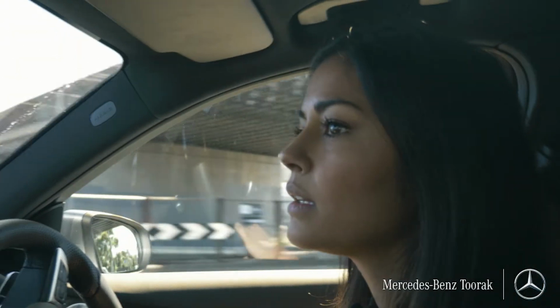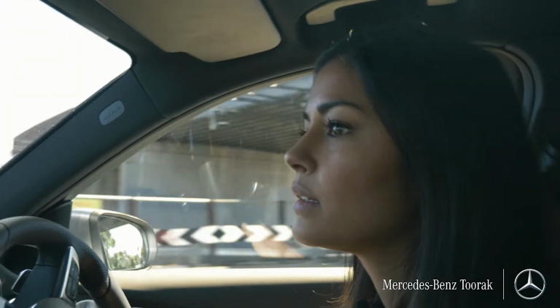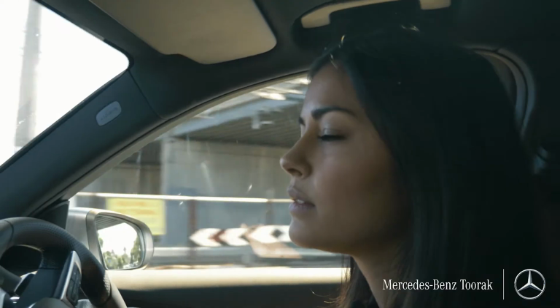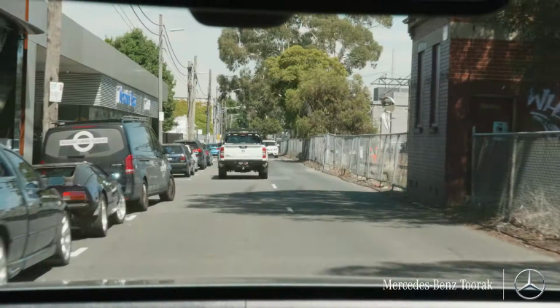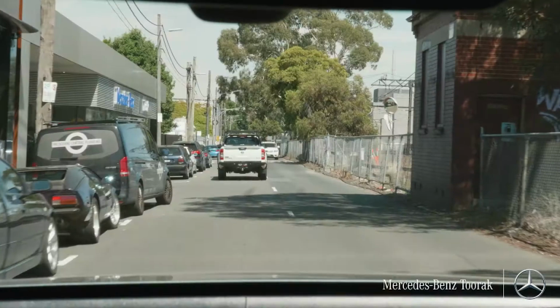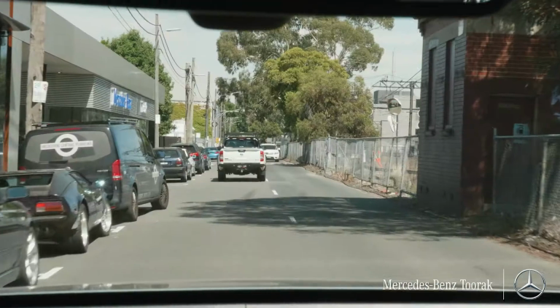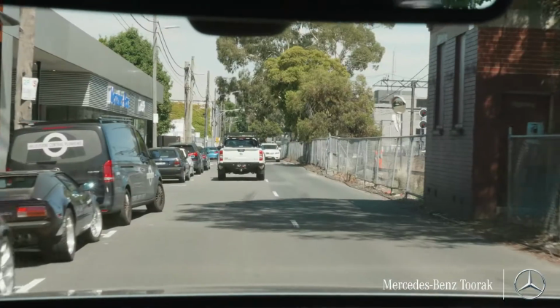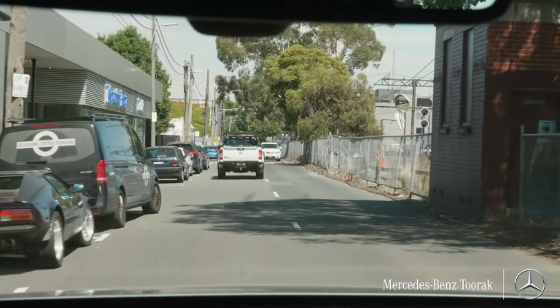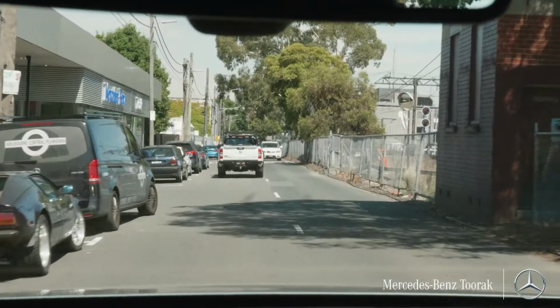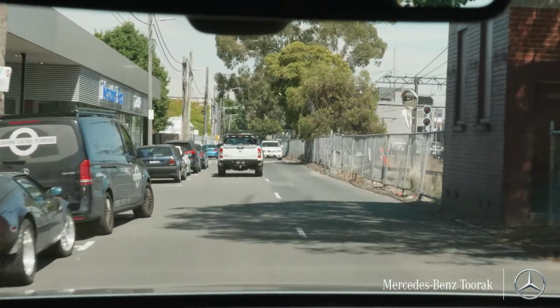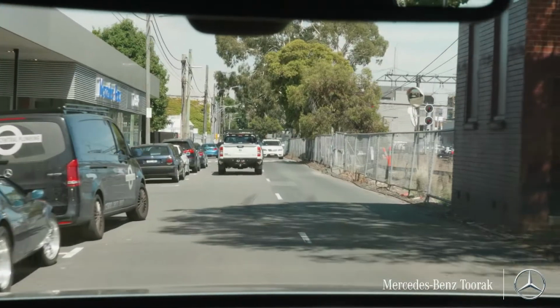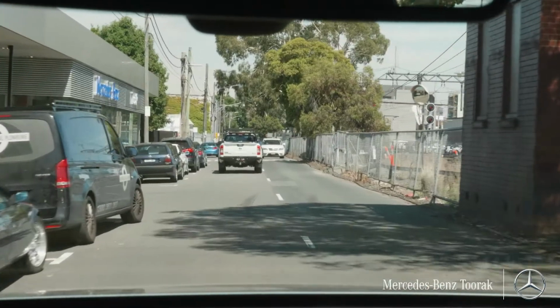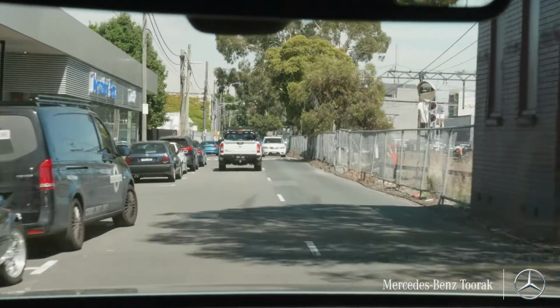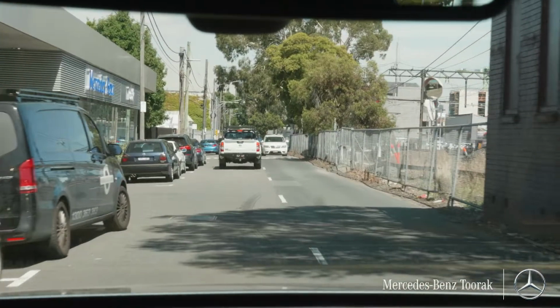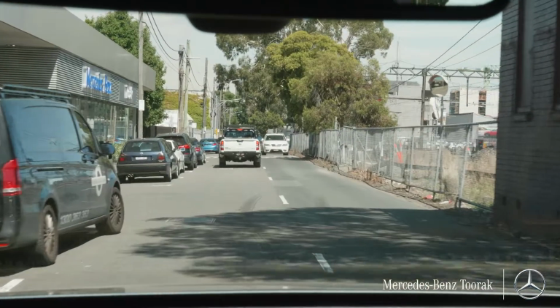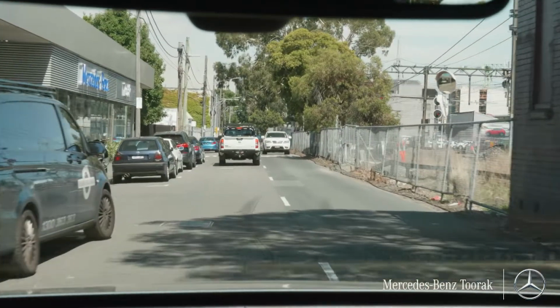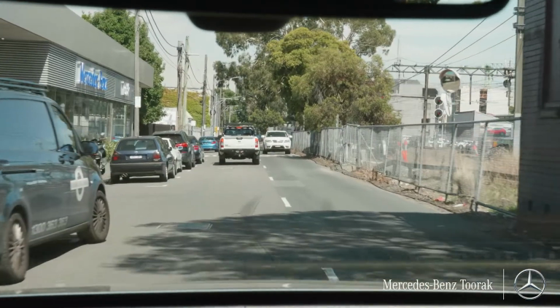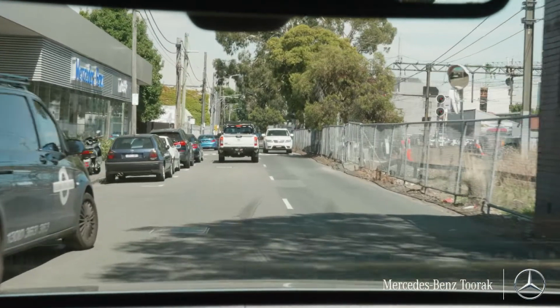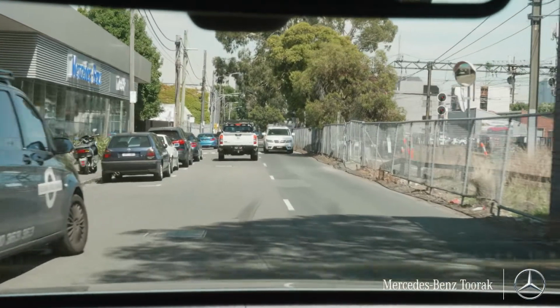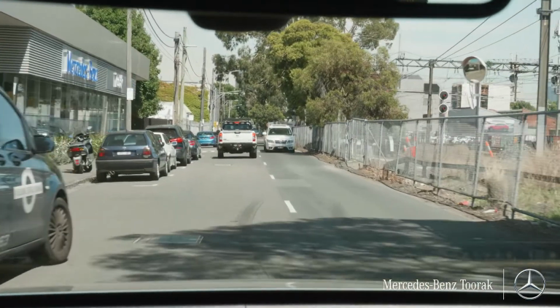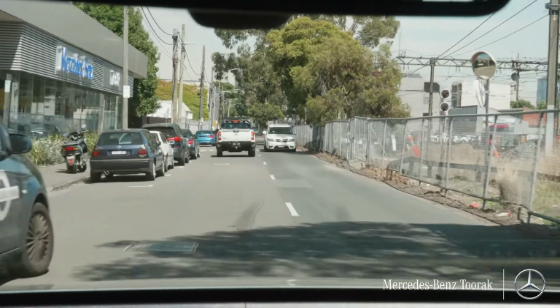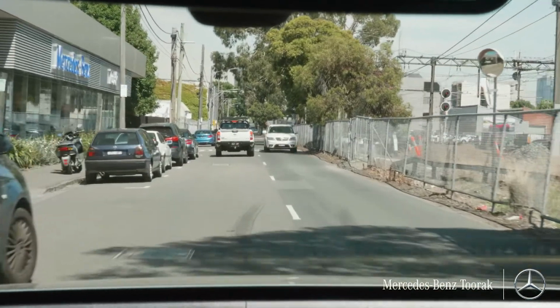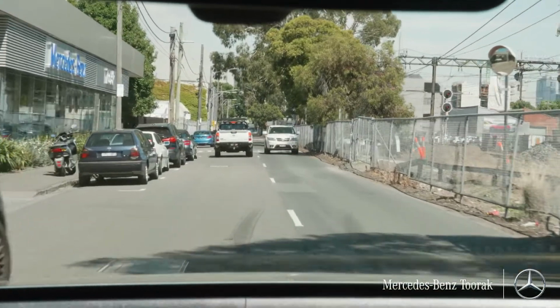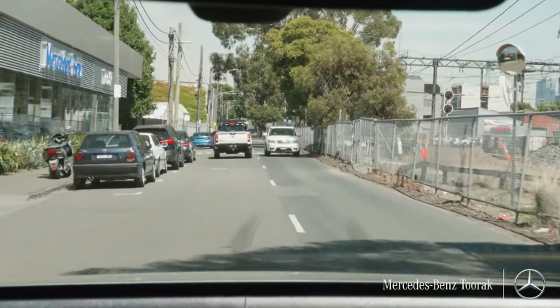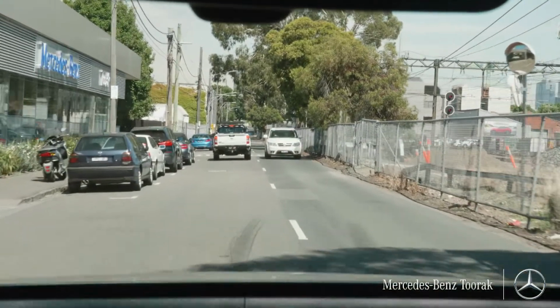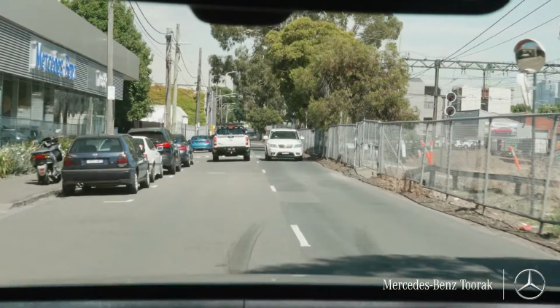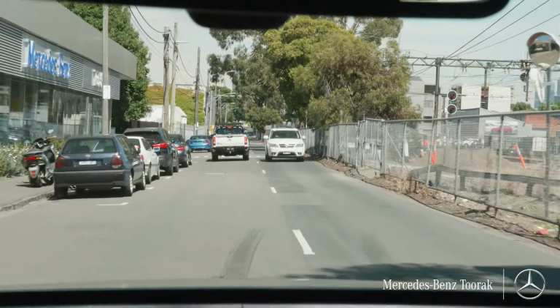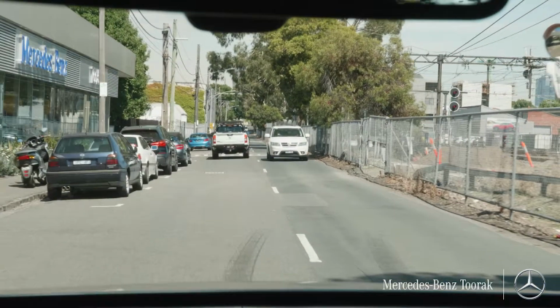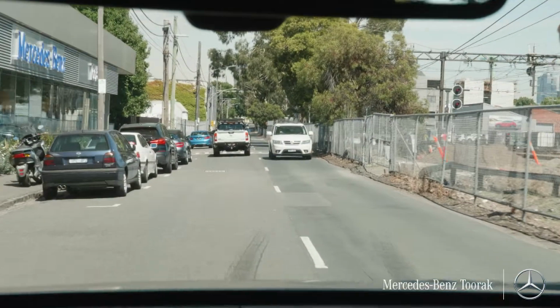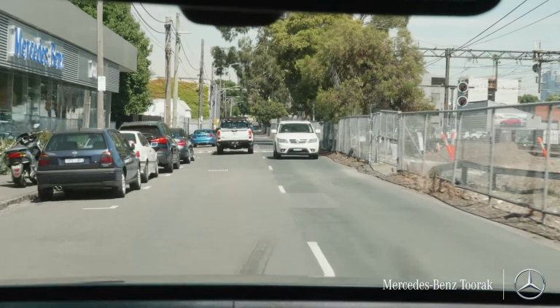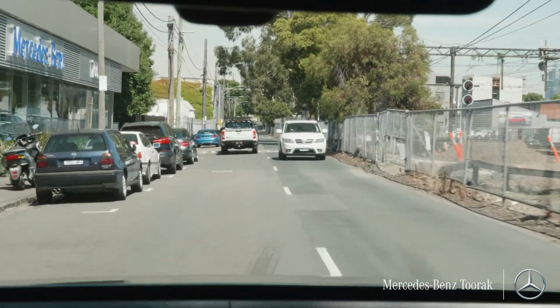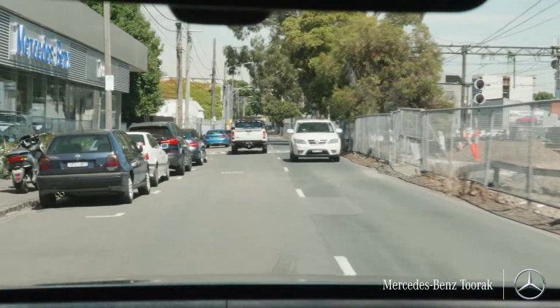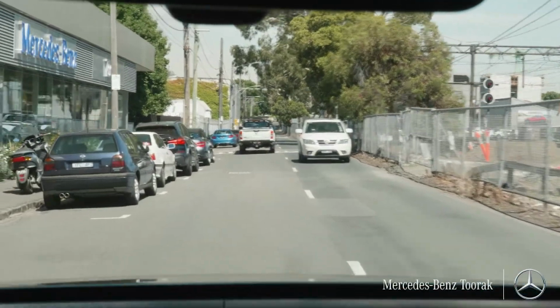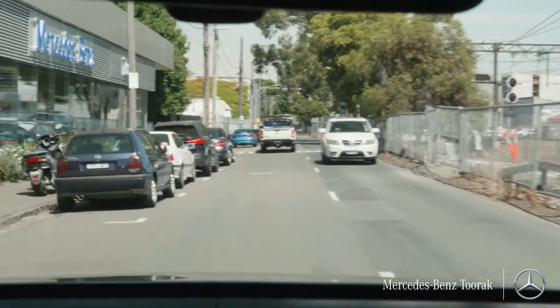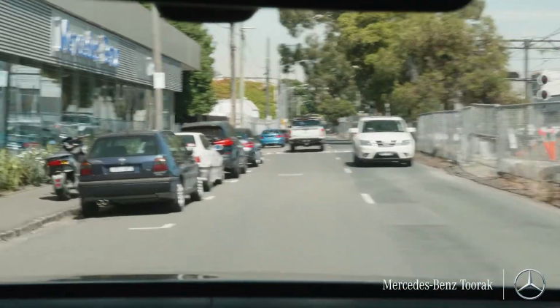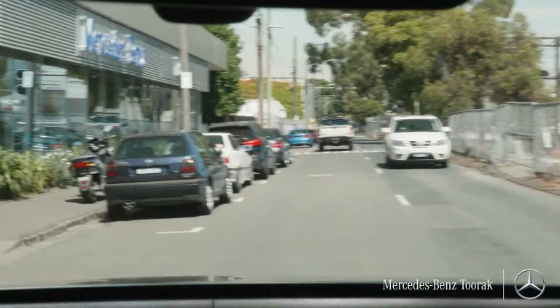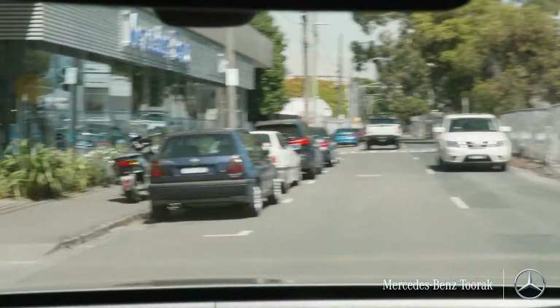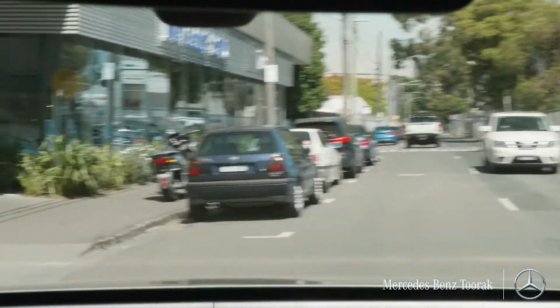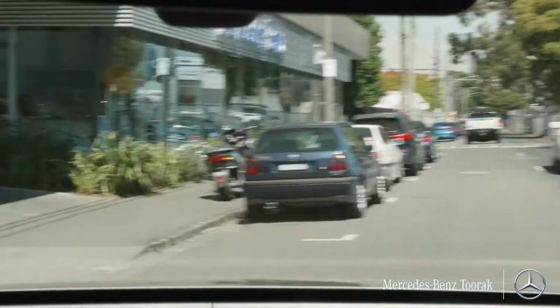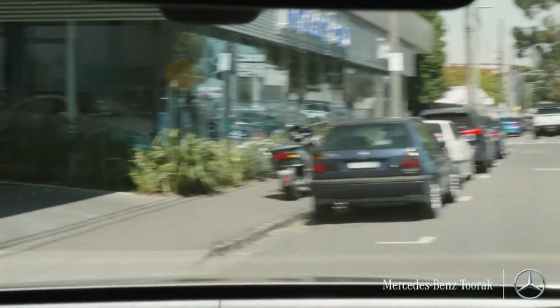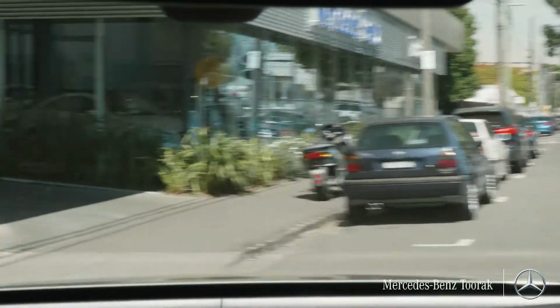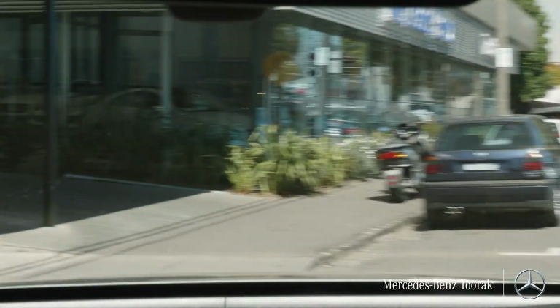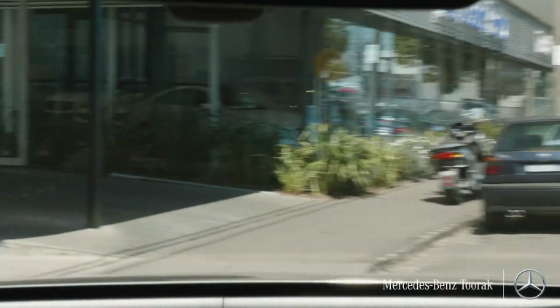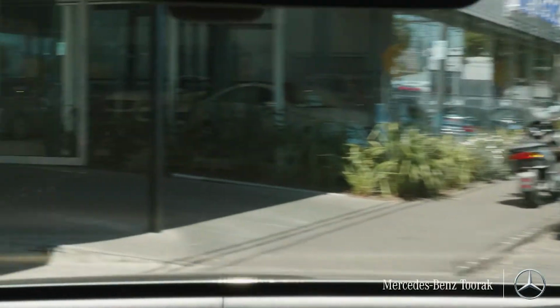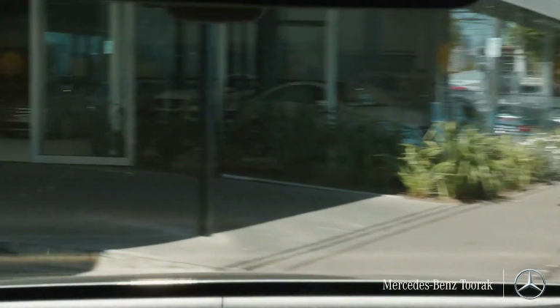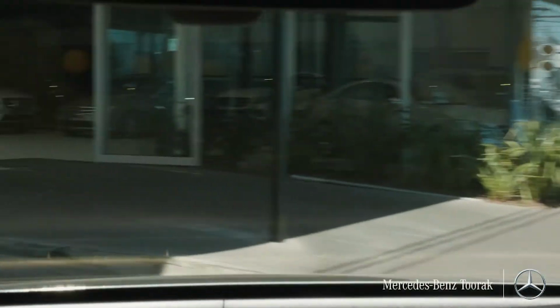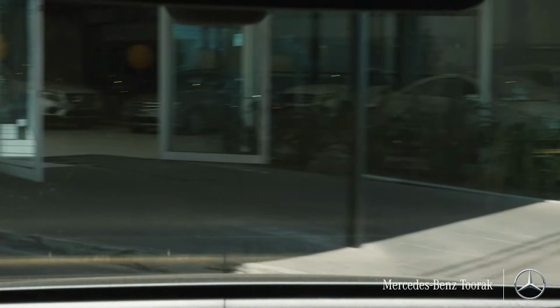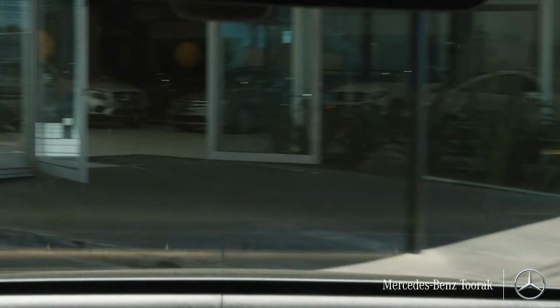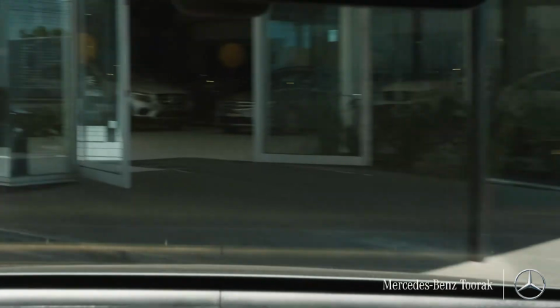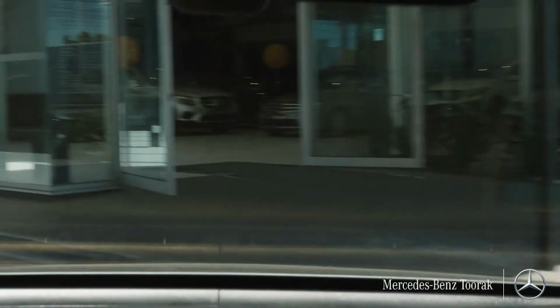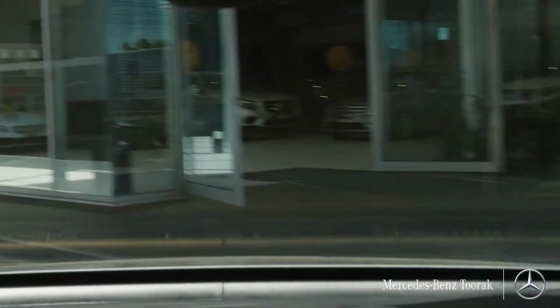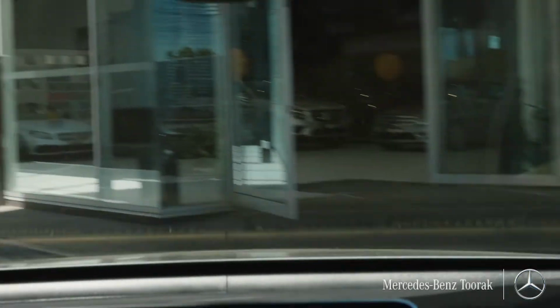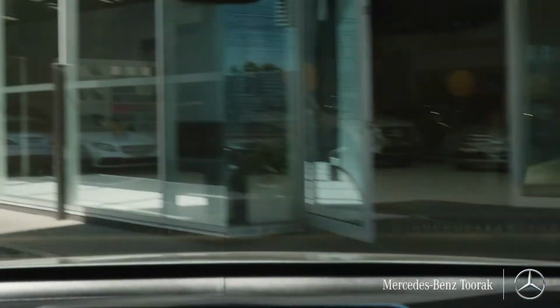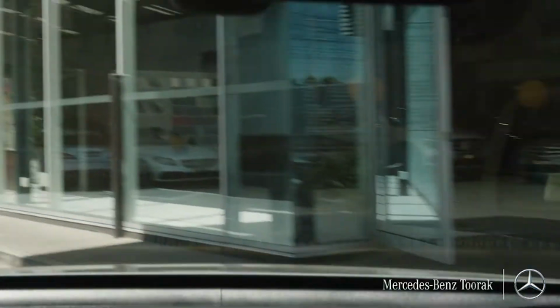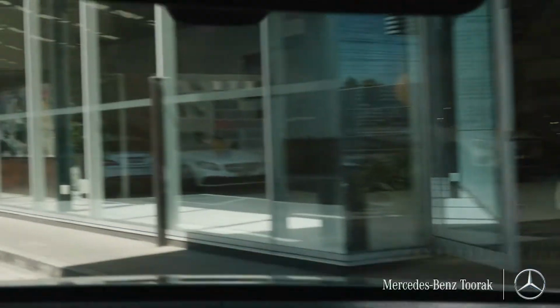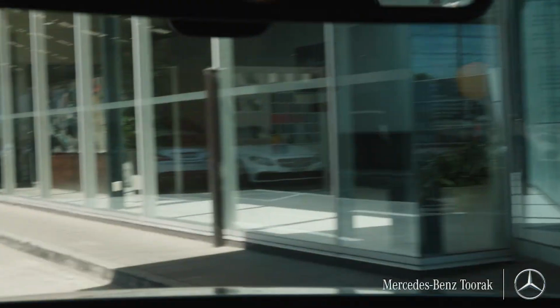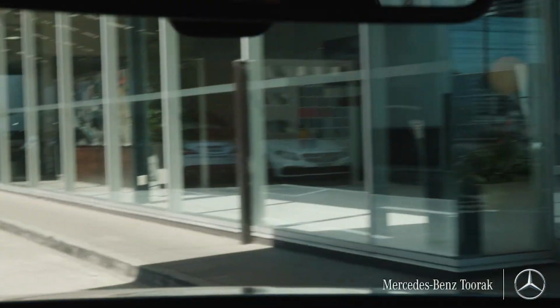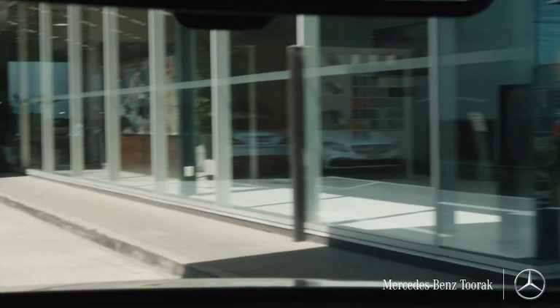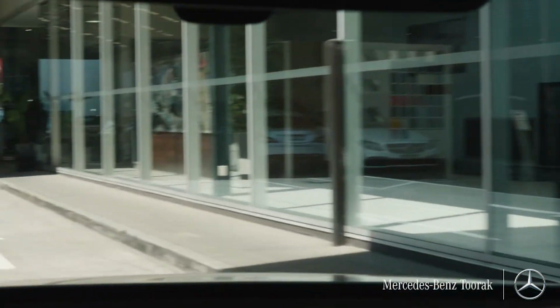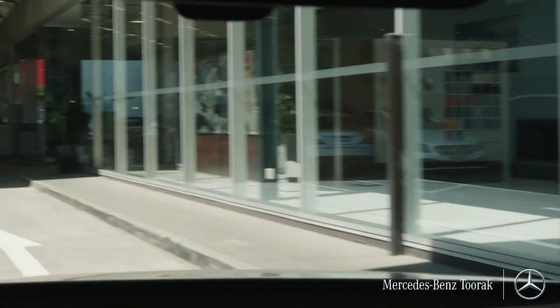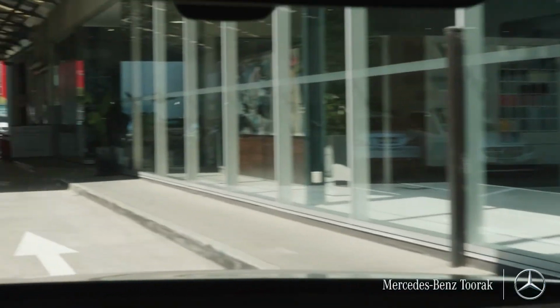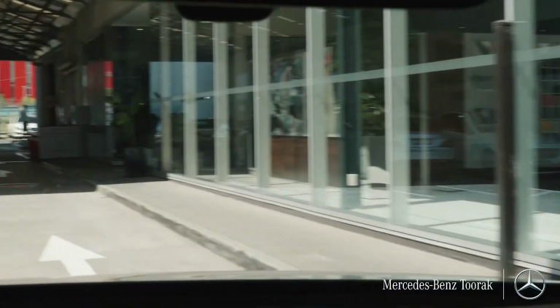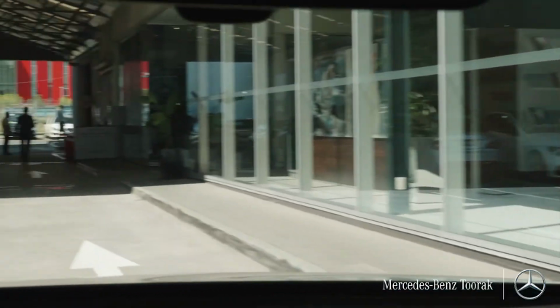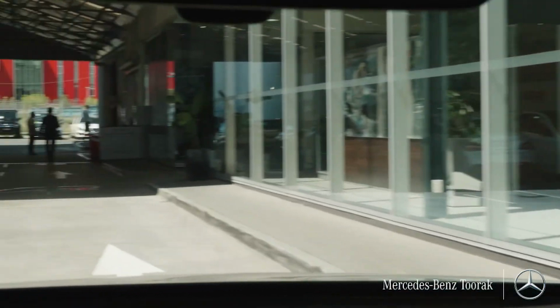Just a couple of hundred metres up, the Mercedes-Benz Toorak after-sales centre is on the left.